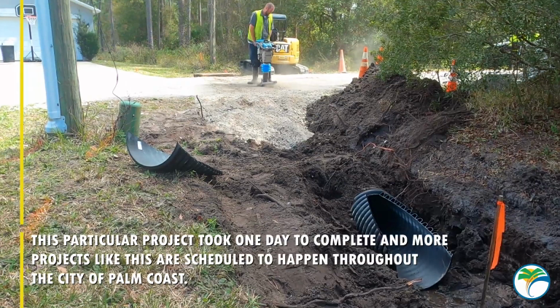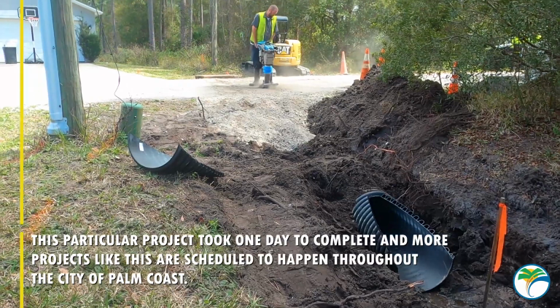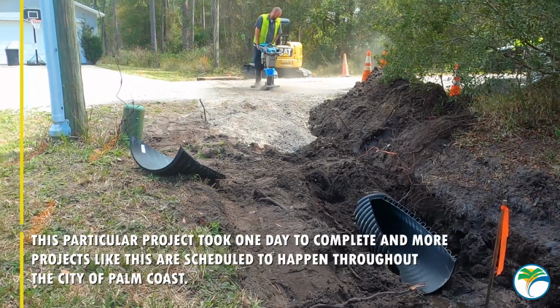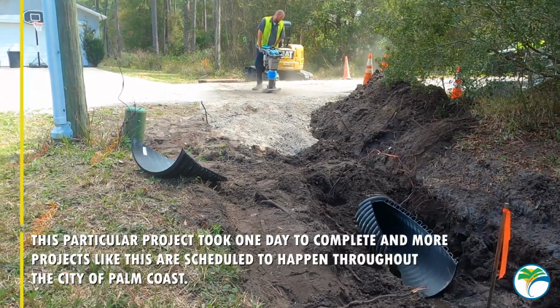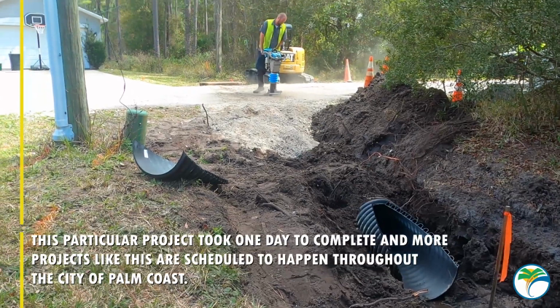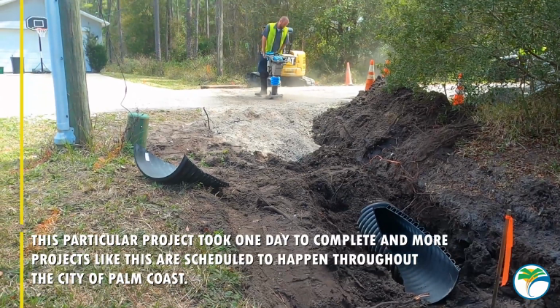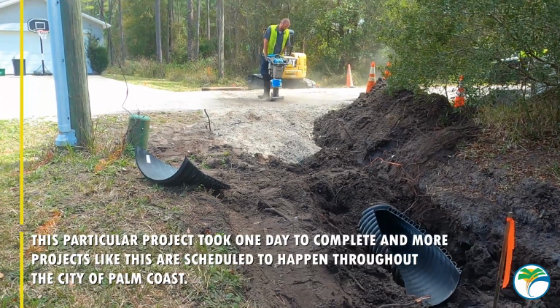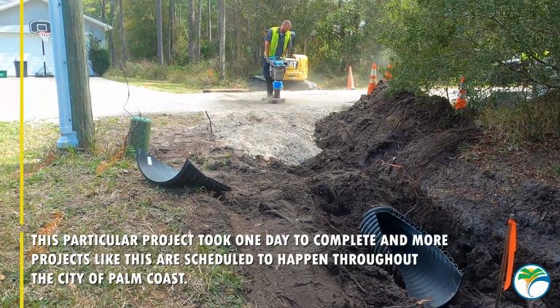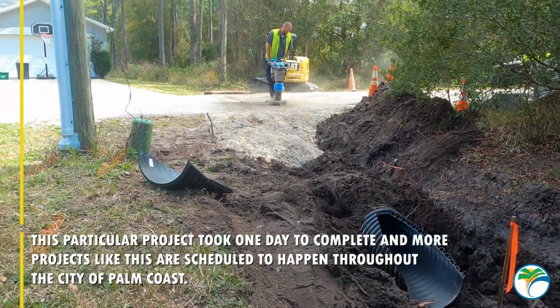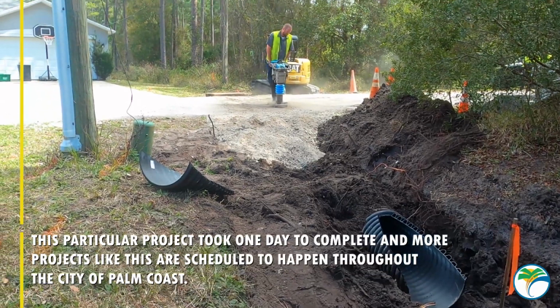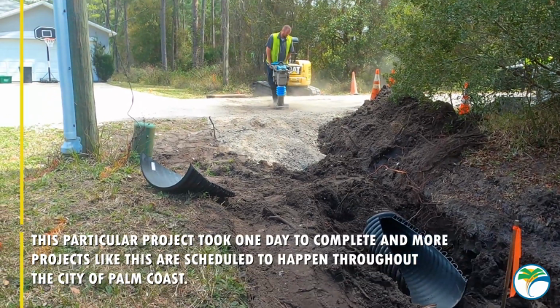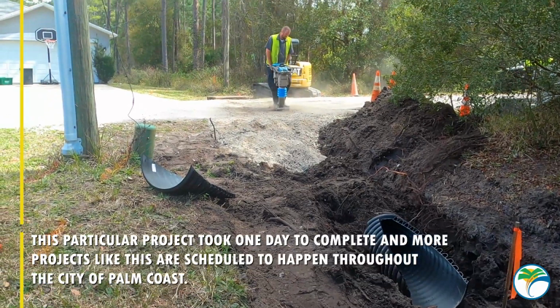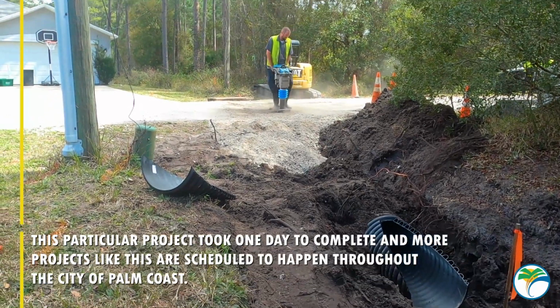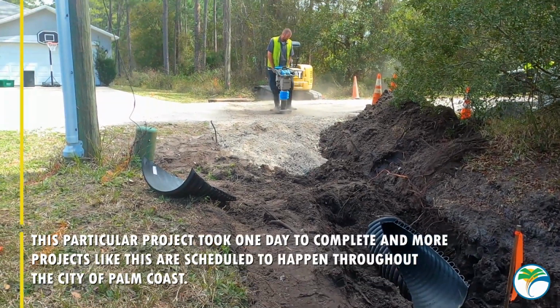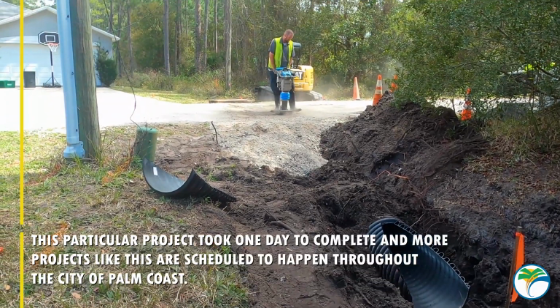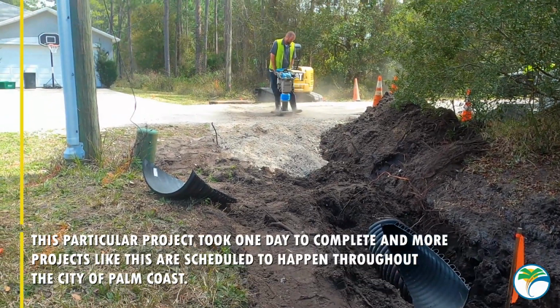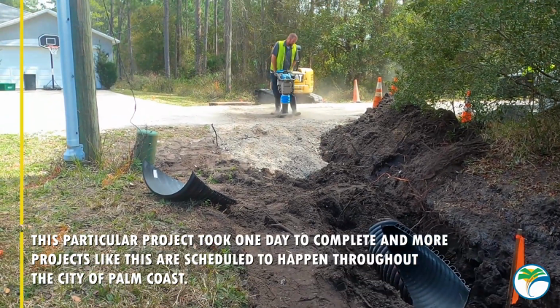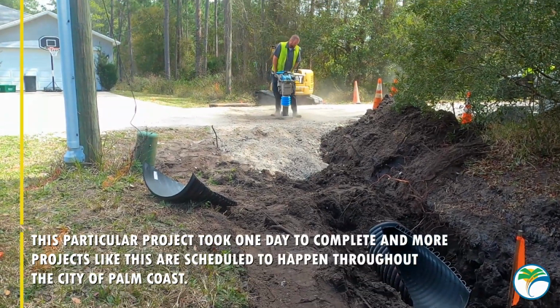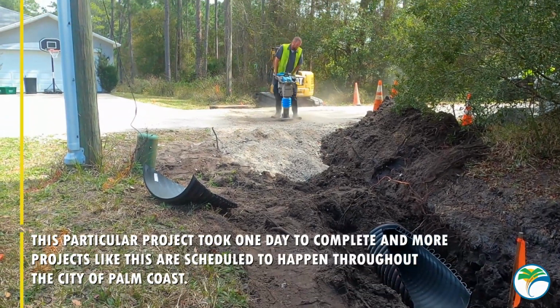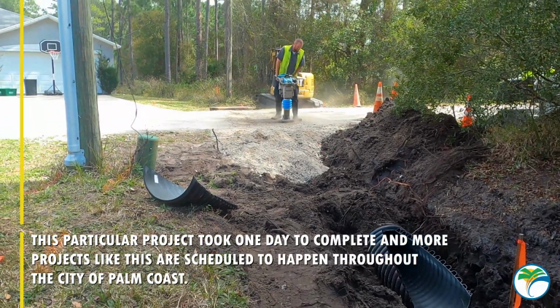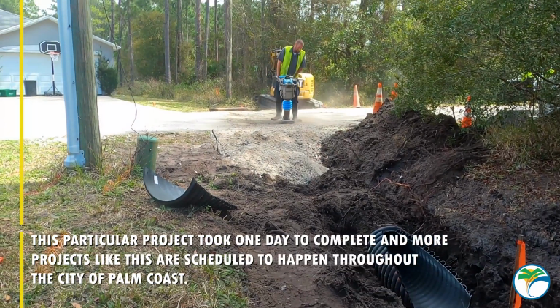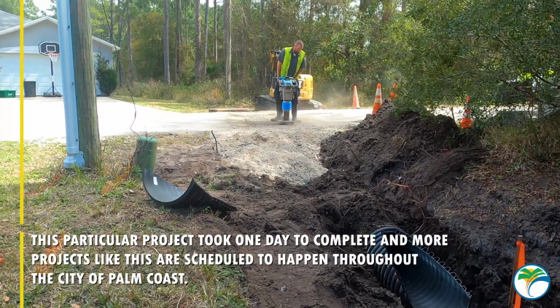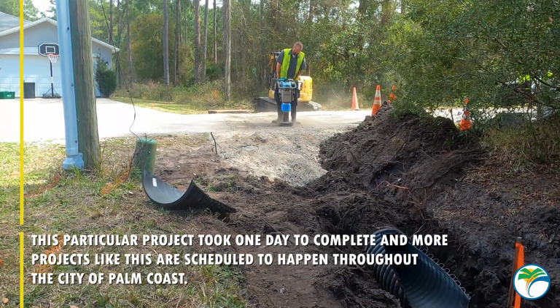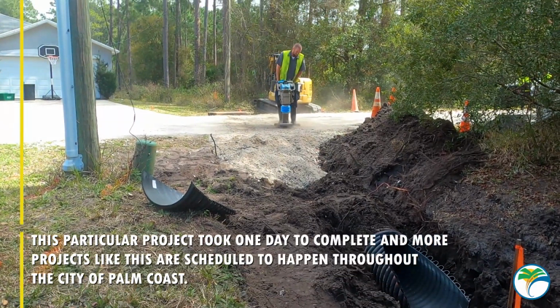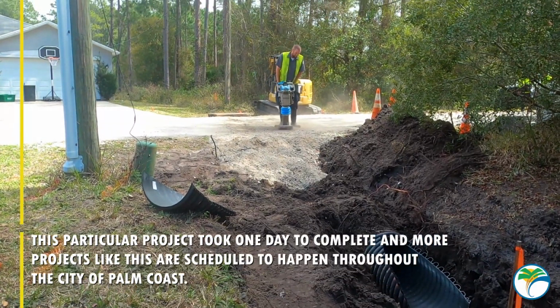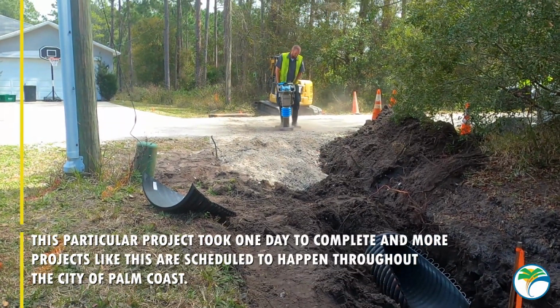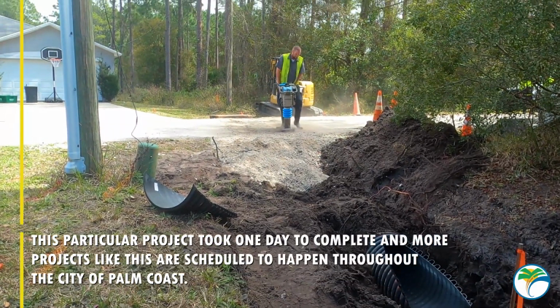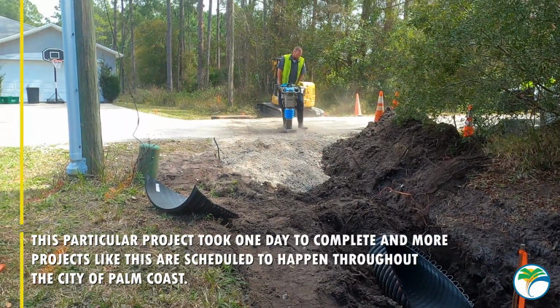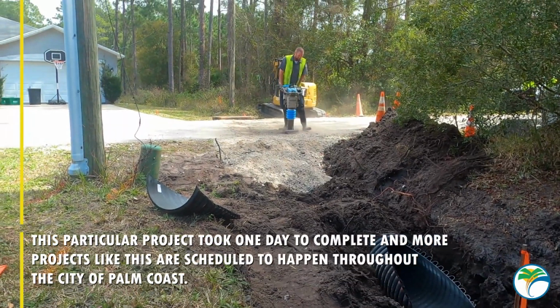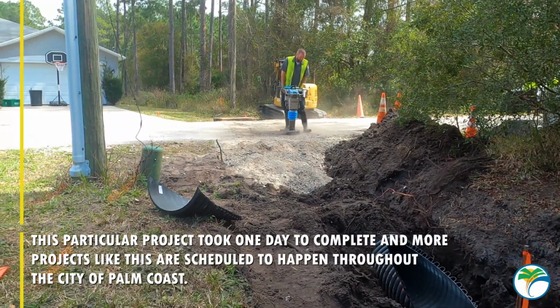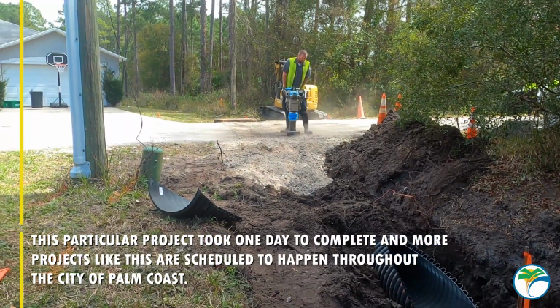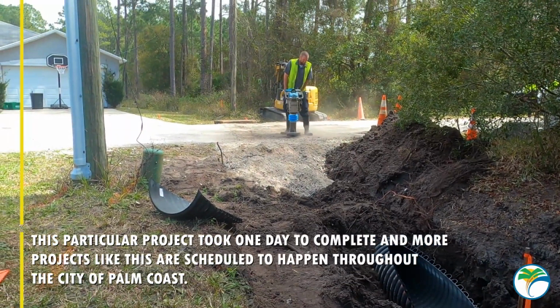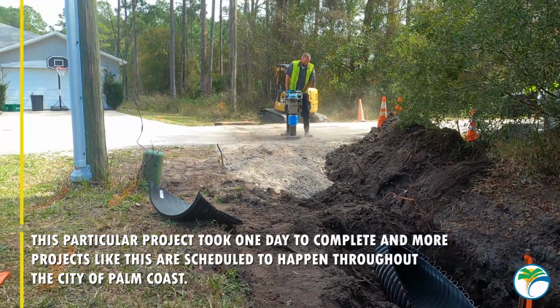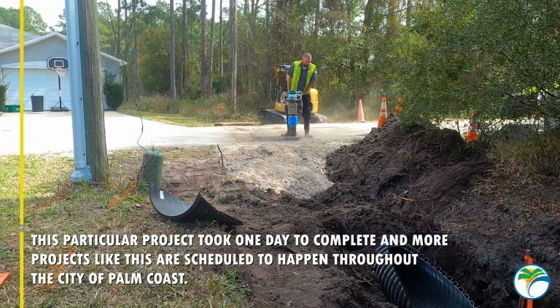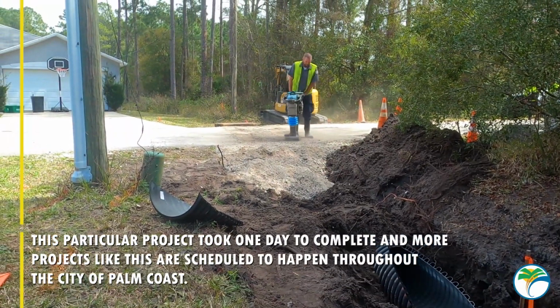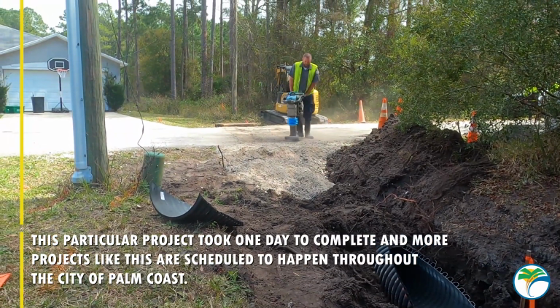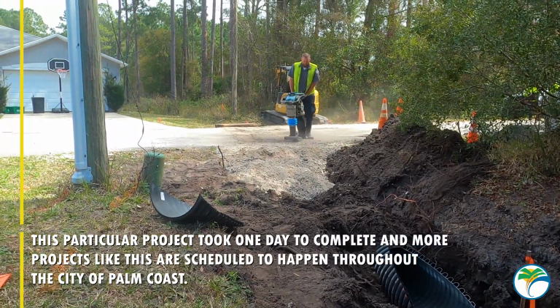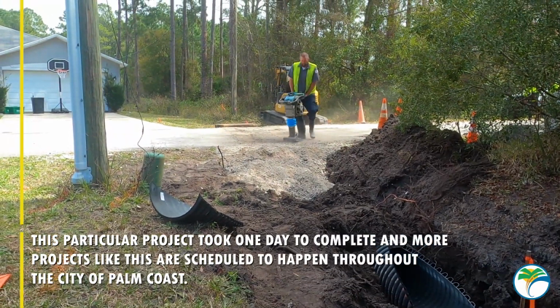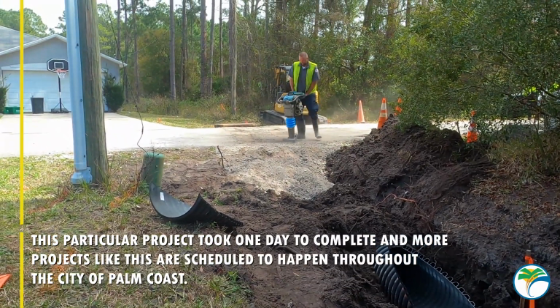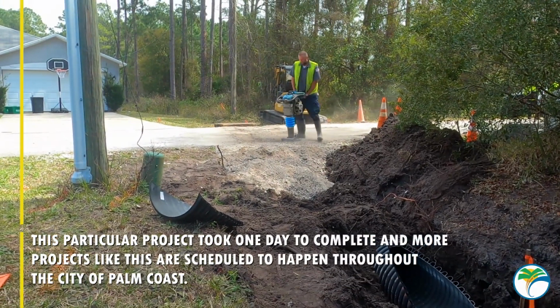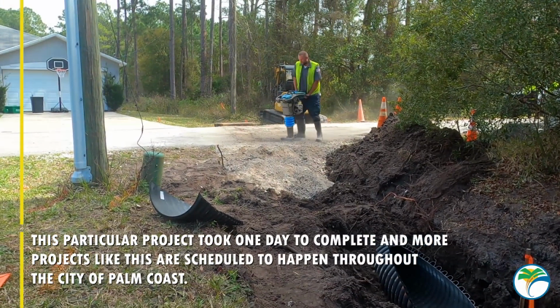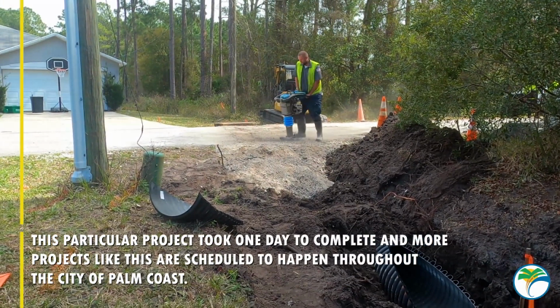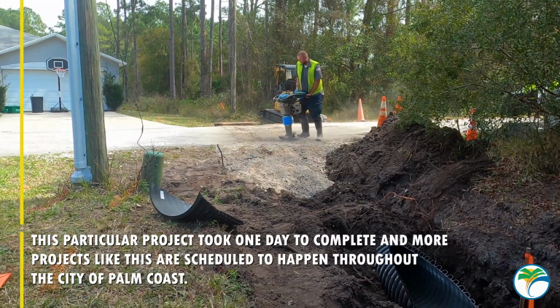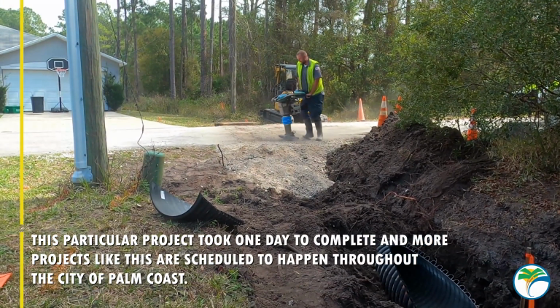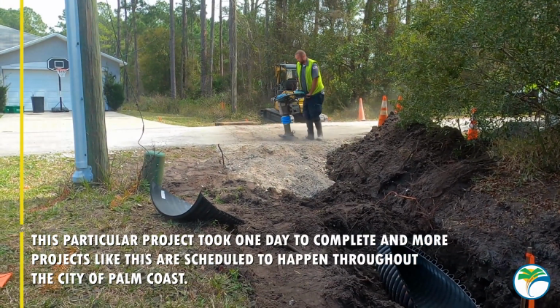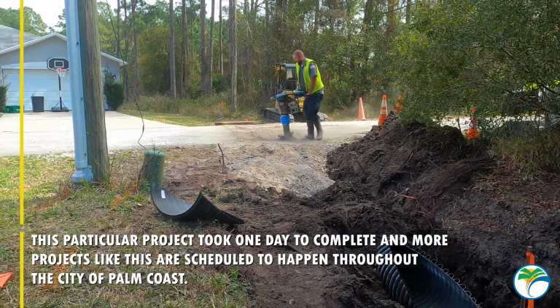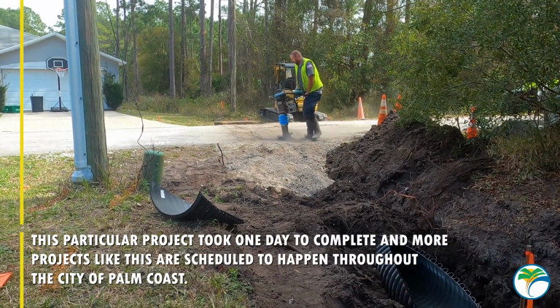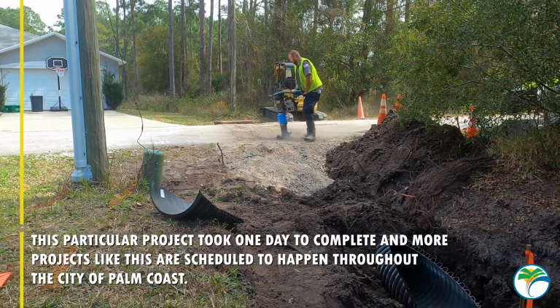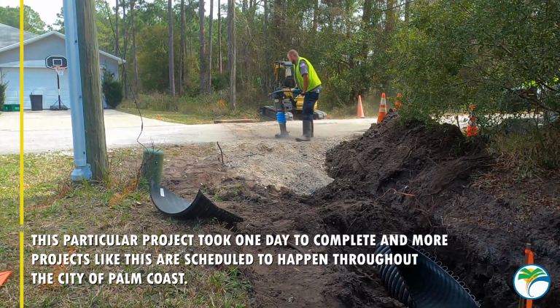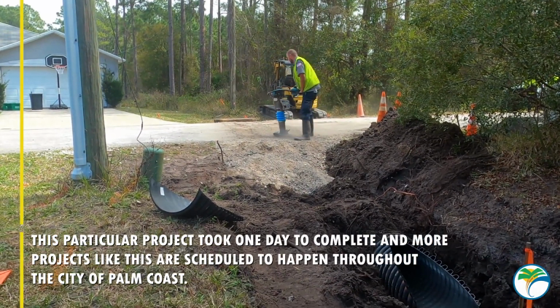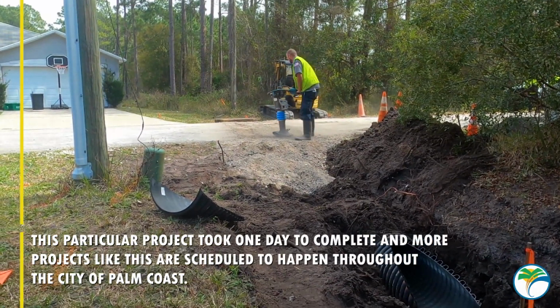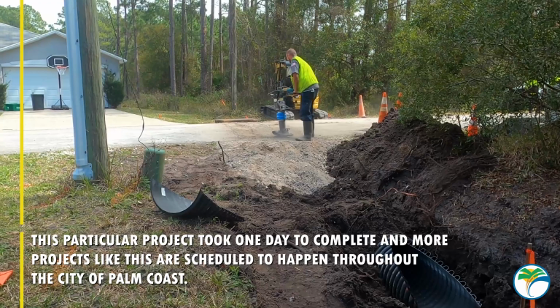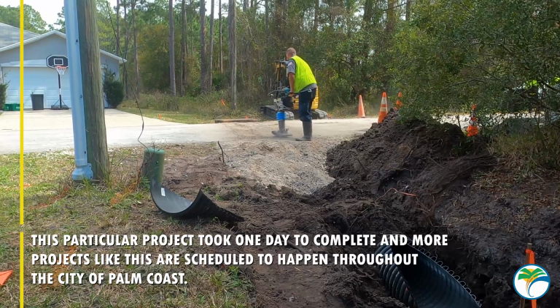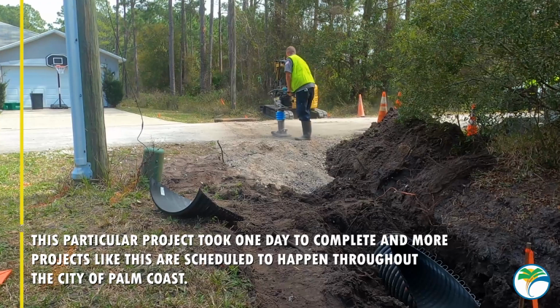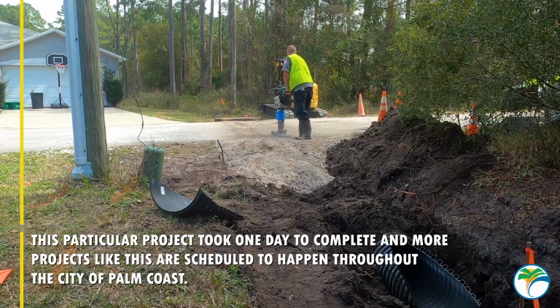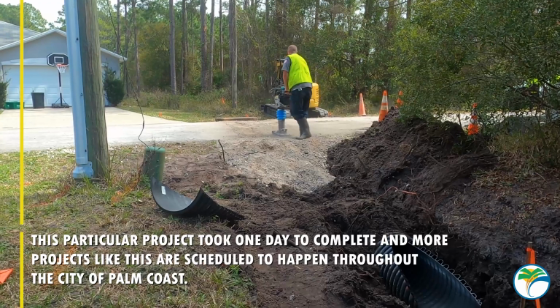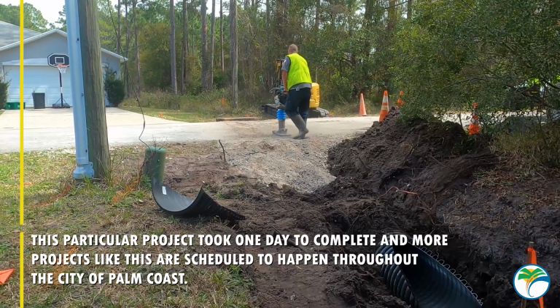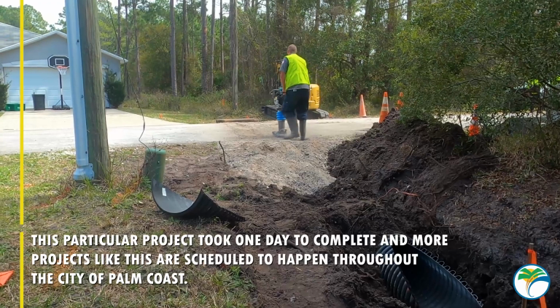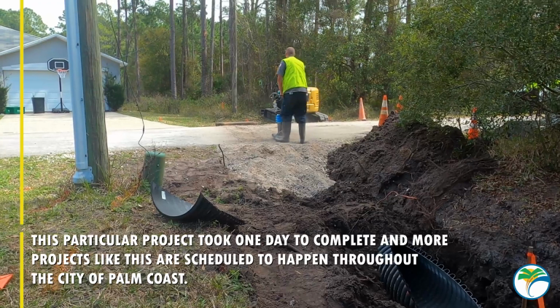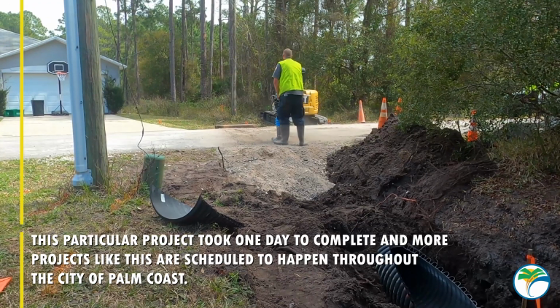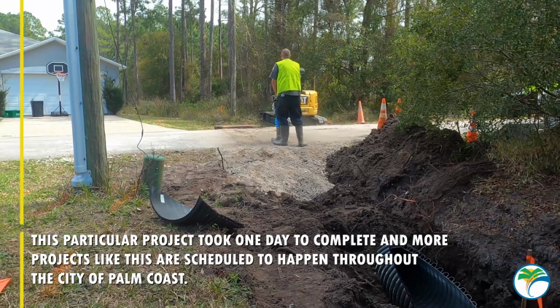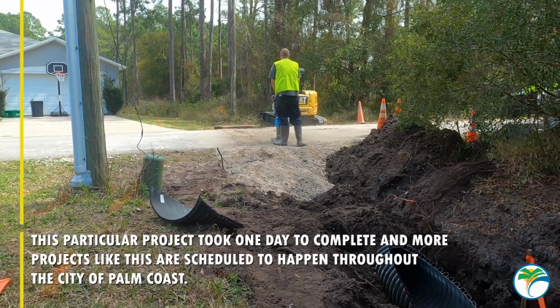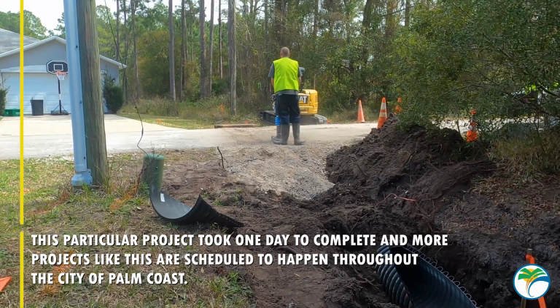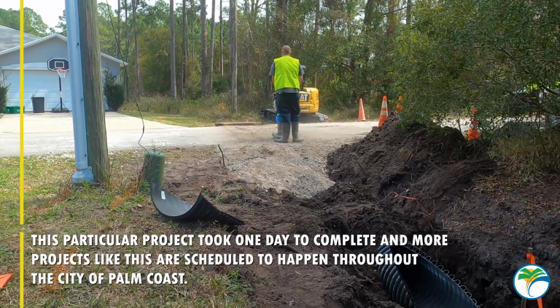This particular project took one day to complete and more projects like this are scheduled to happen throughout the city of Palm Coast.